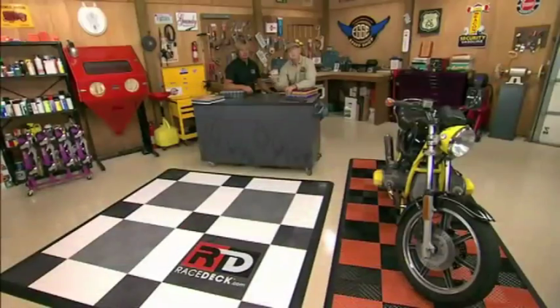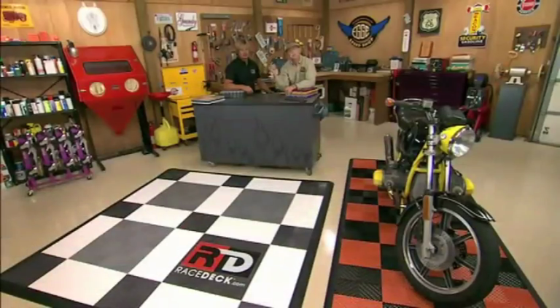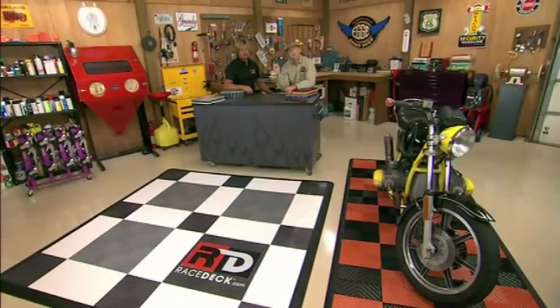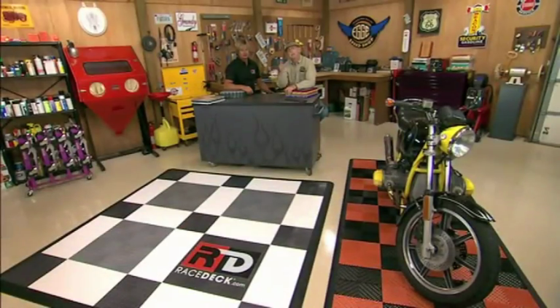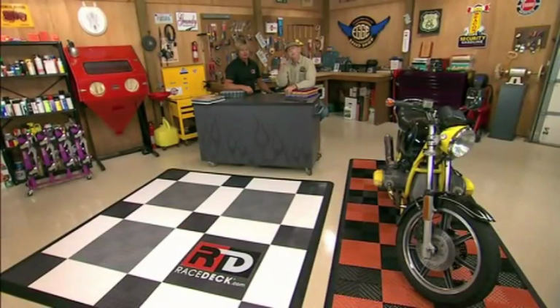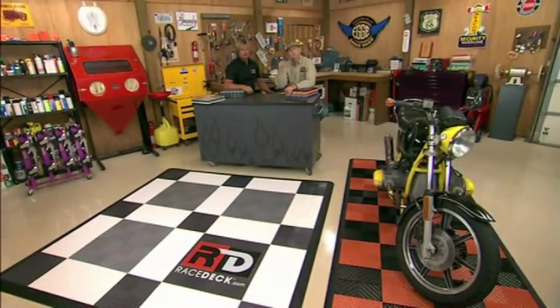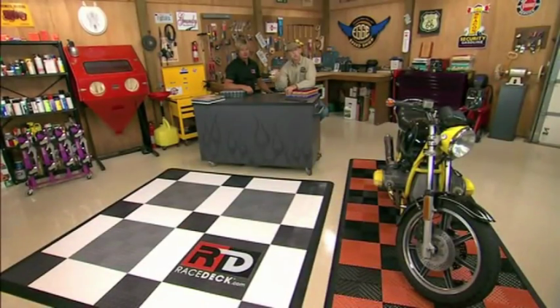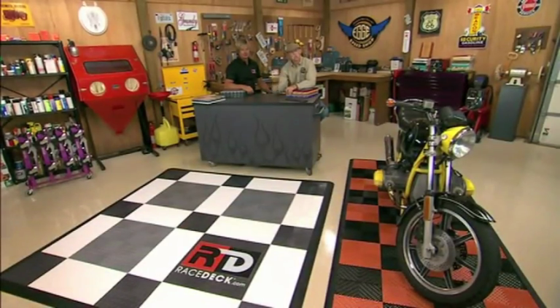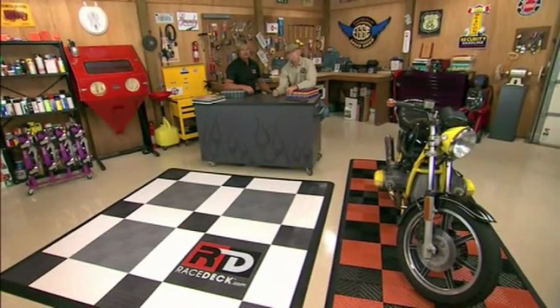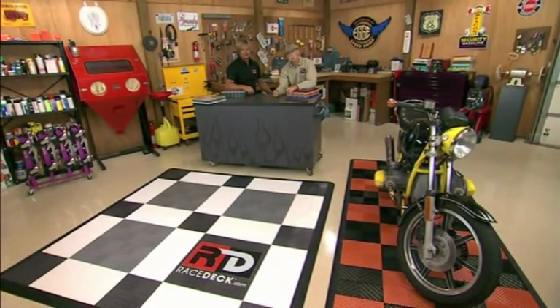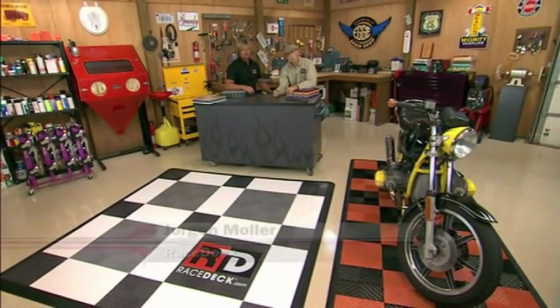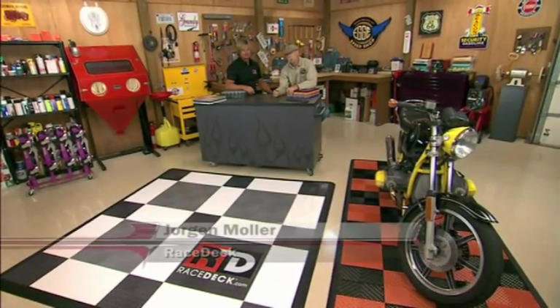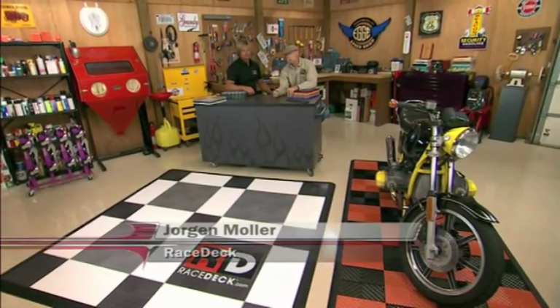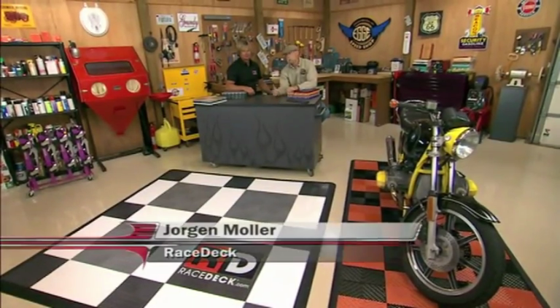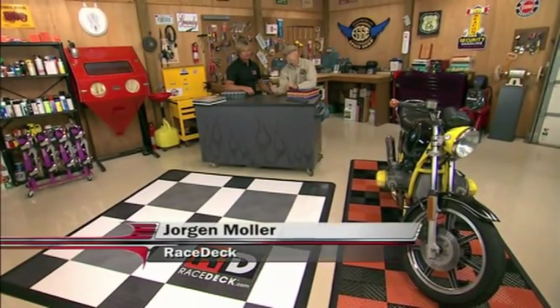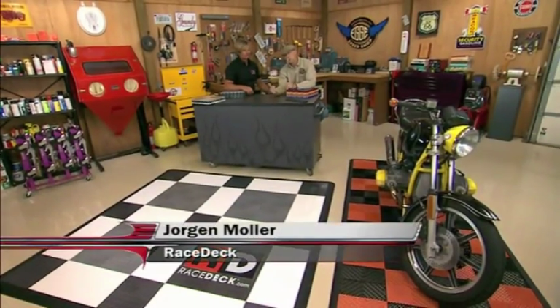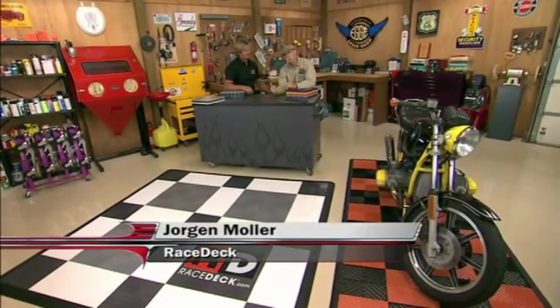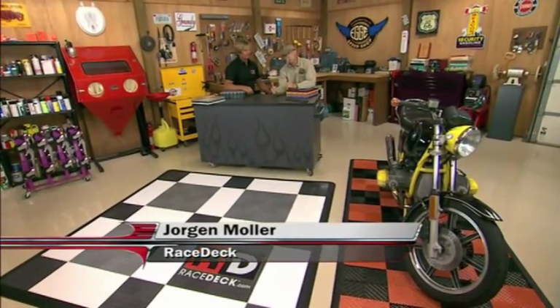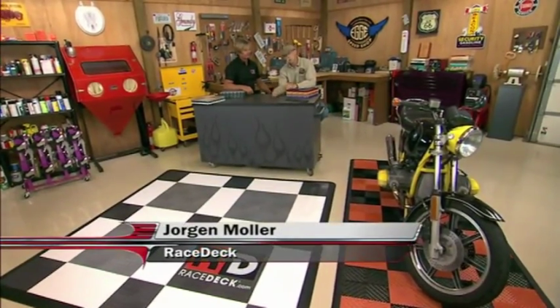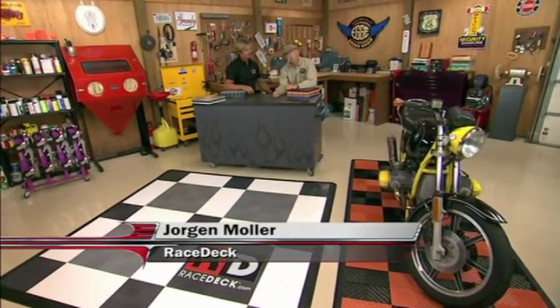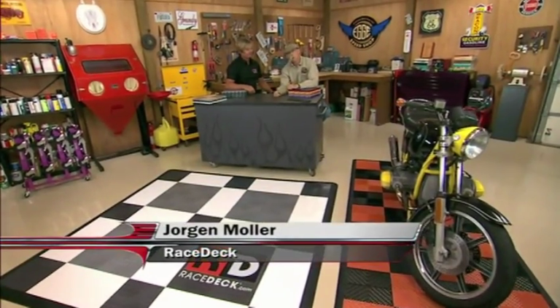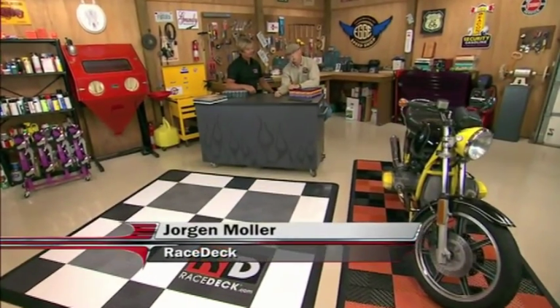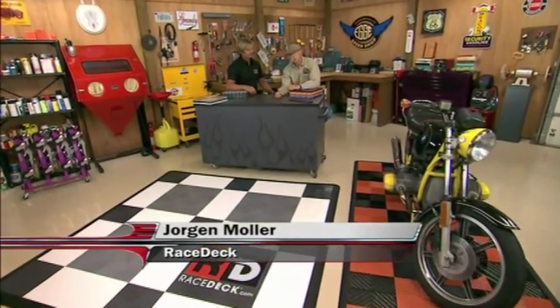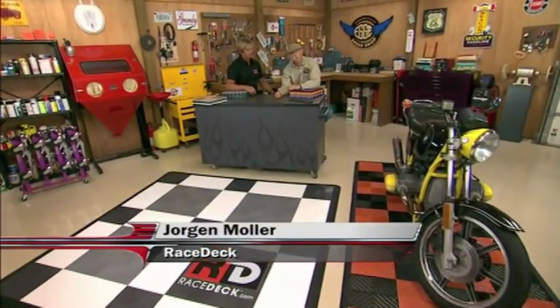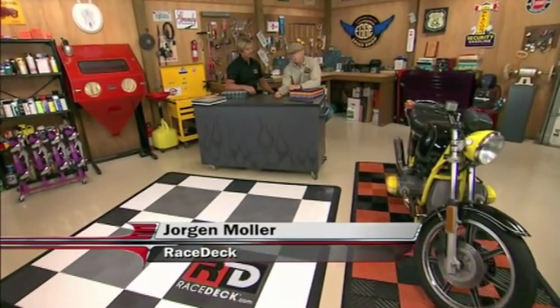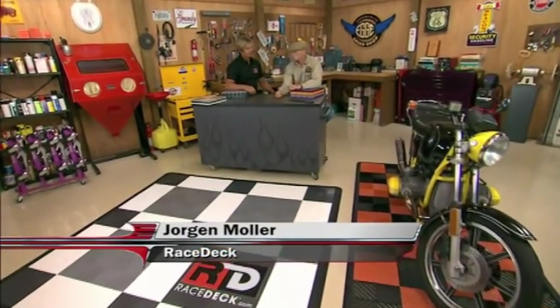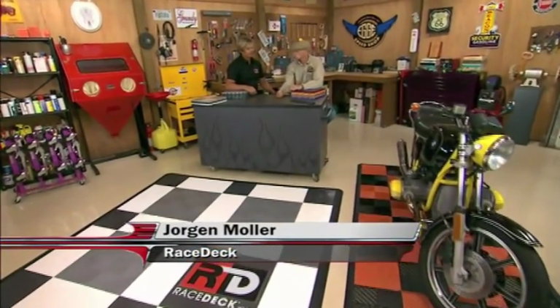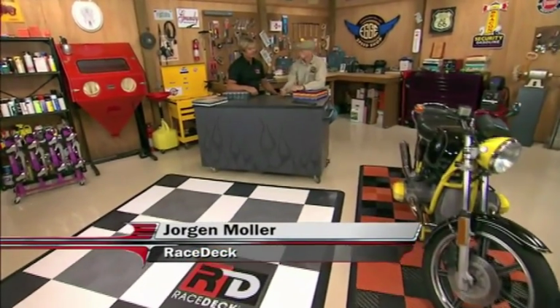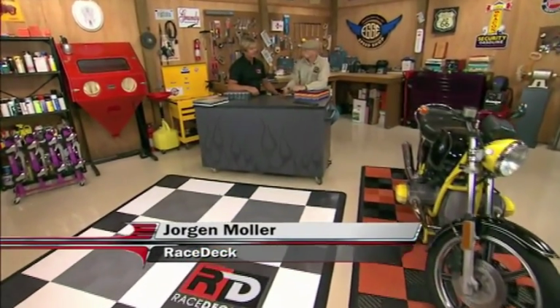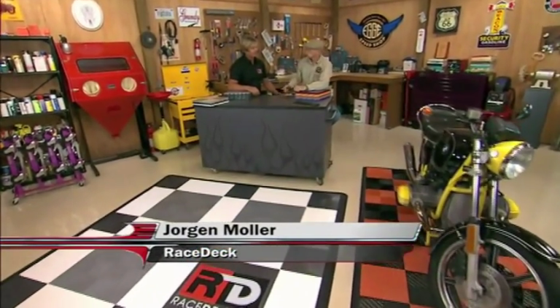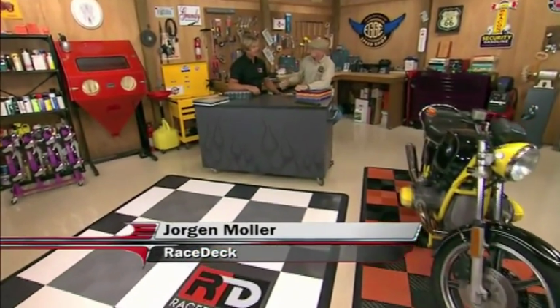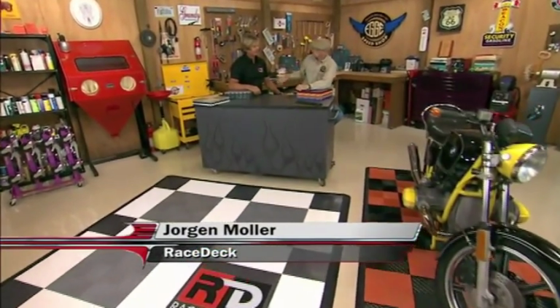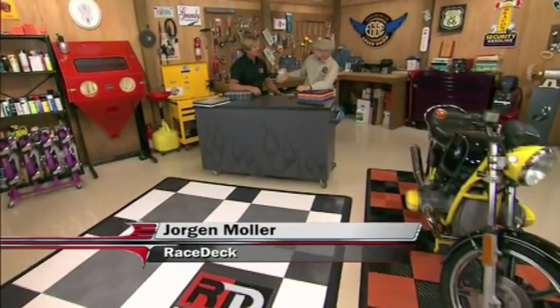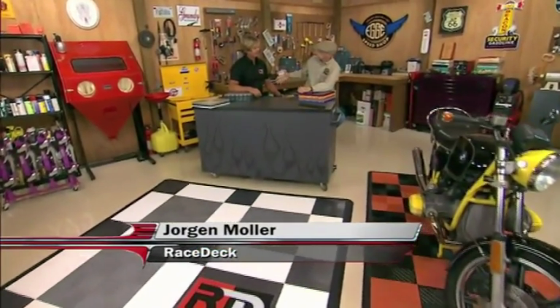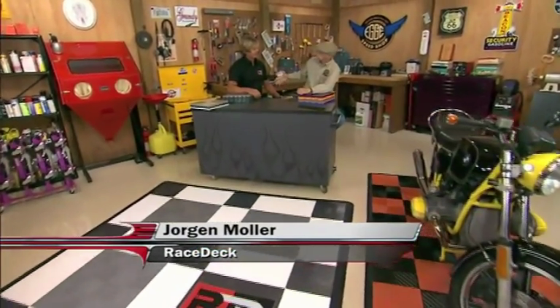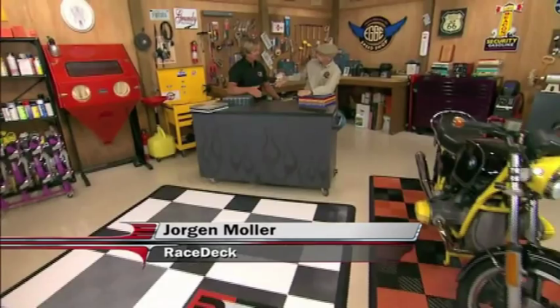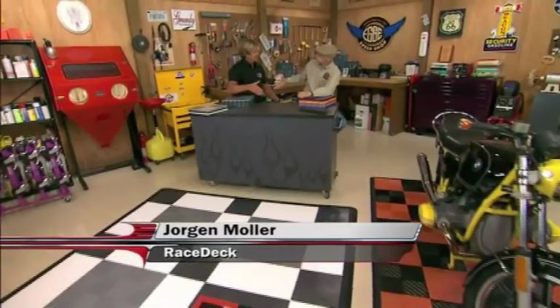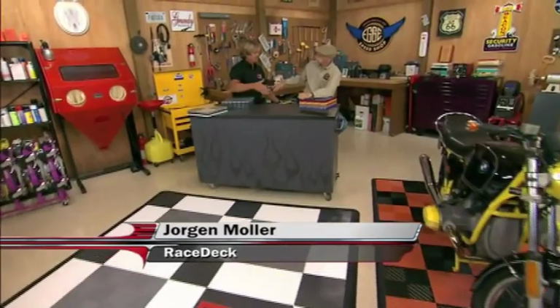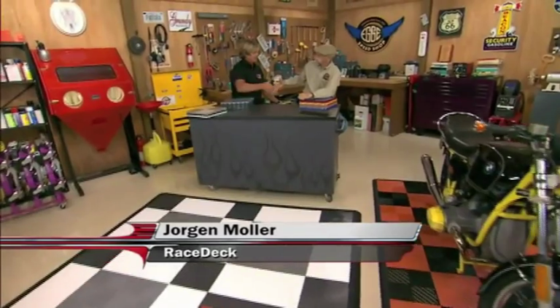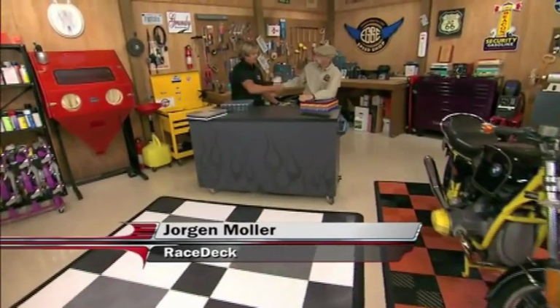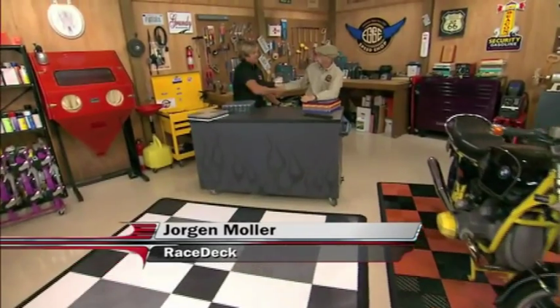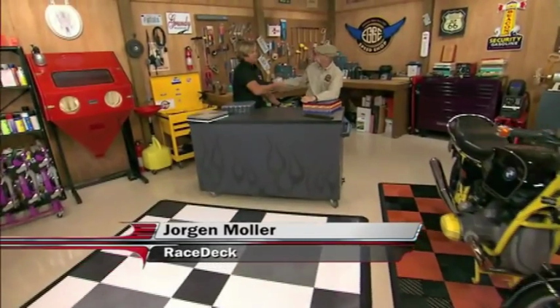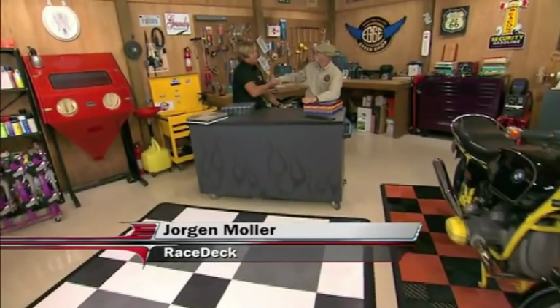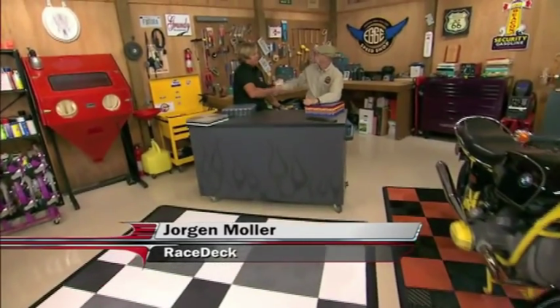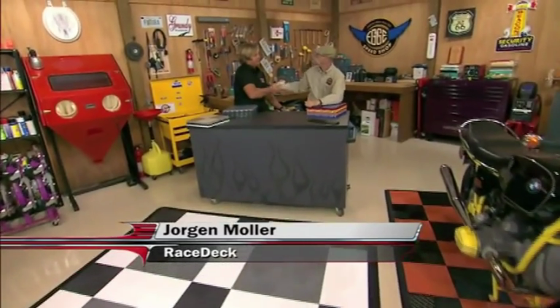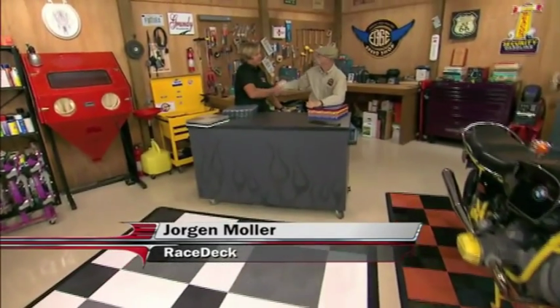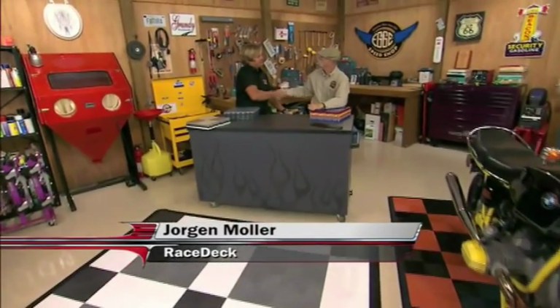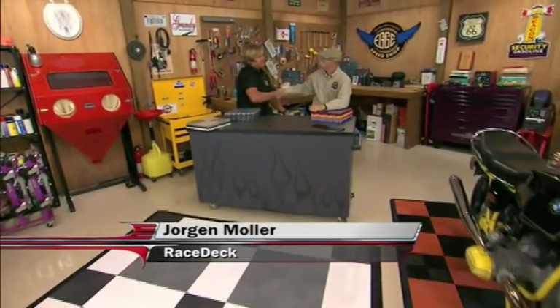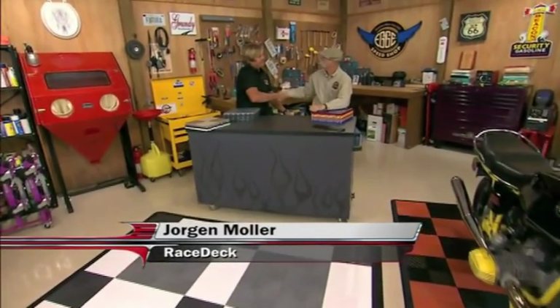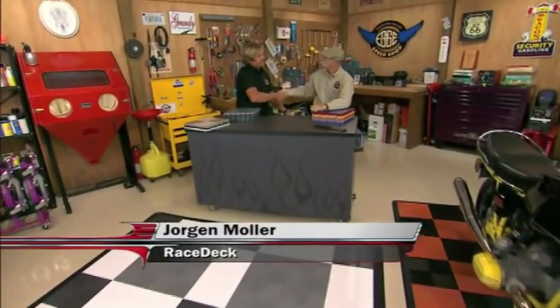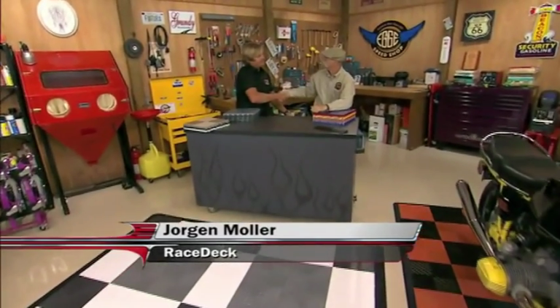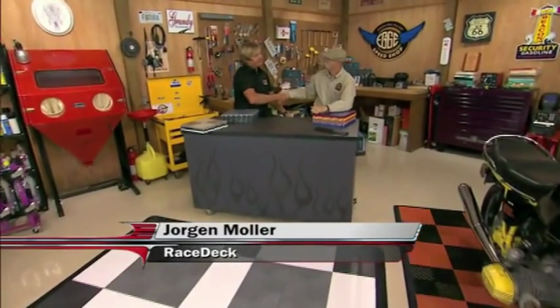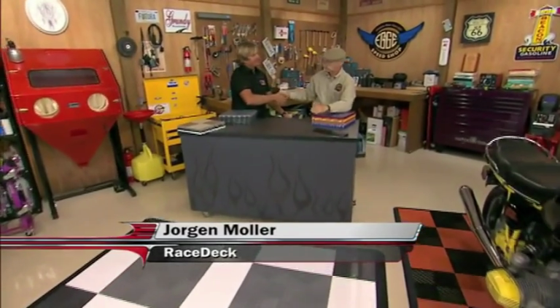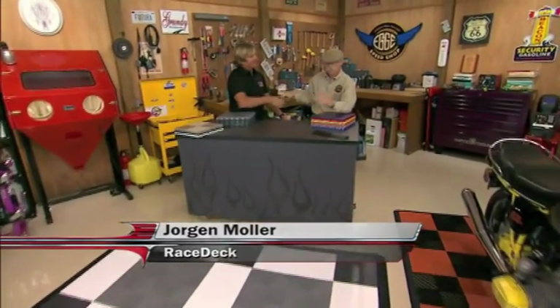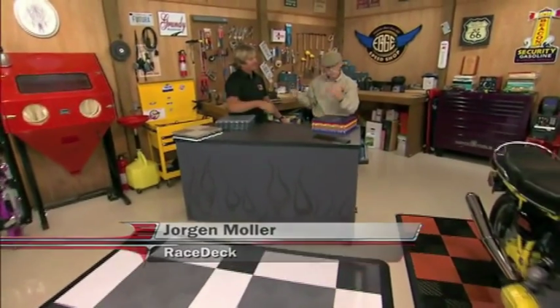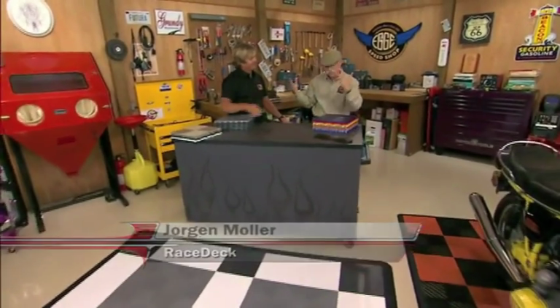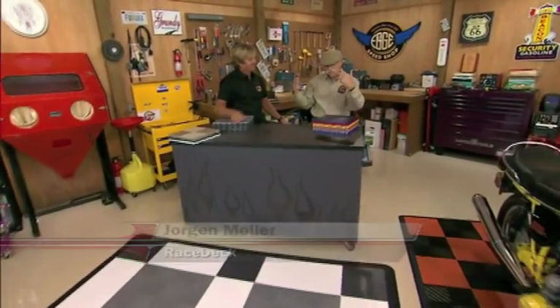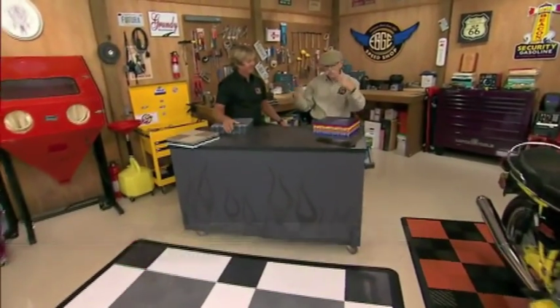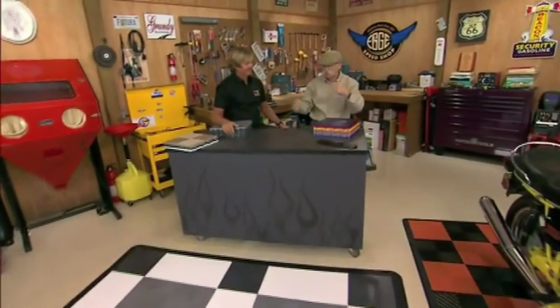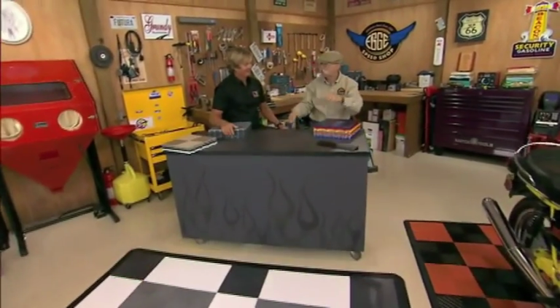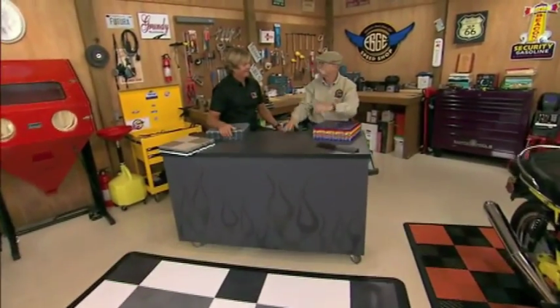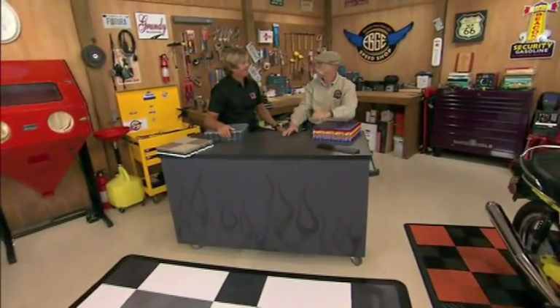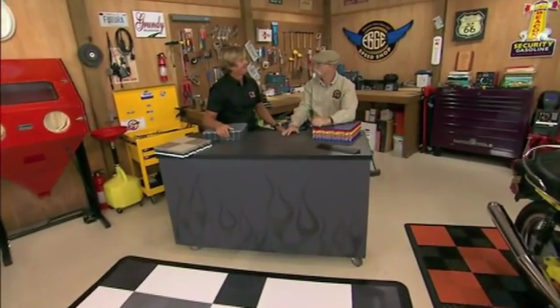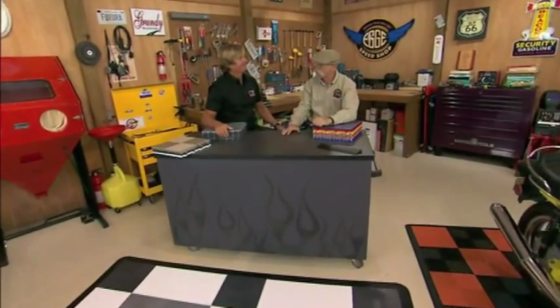Hey, I've got Jorgen Moeller from RaceDeck Modular Flooring in a shop with me today. How are you doing, Jorgen? Great, Dennis. Glad to be here again. Good to see you again, man.